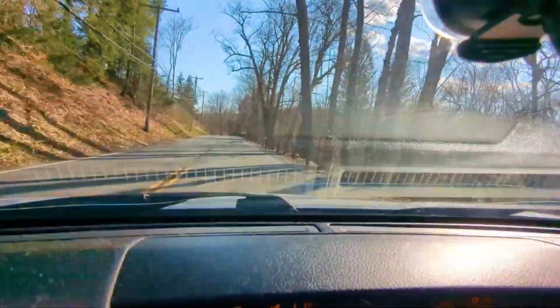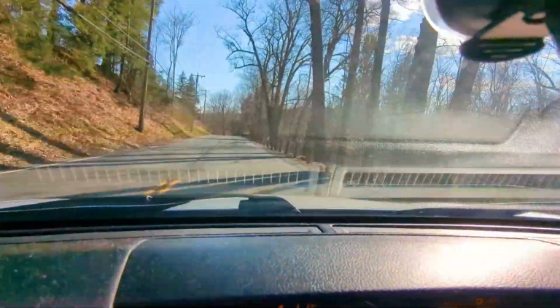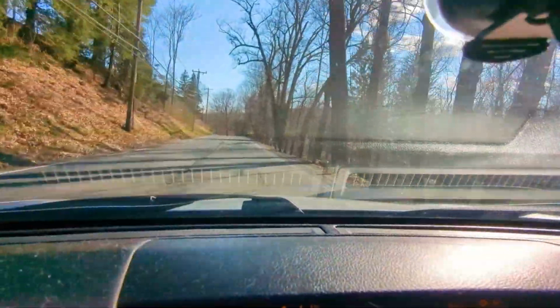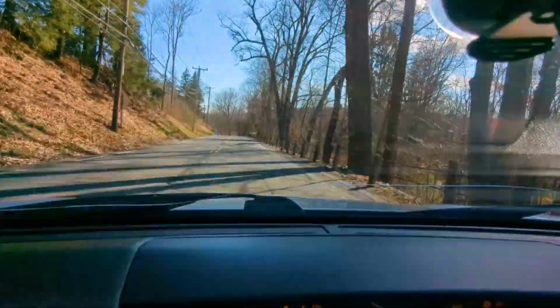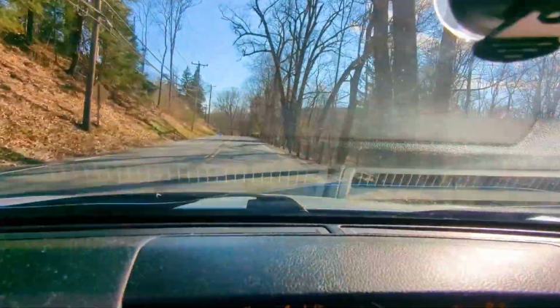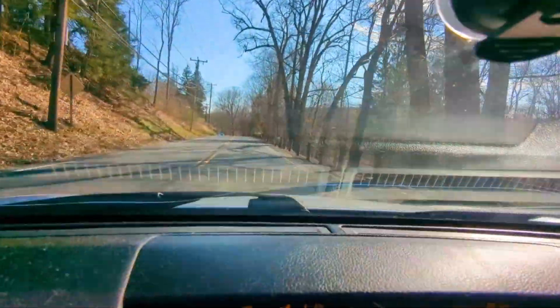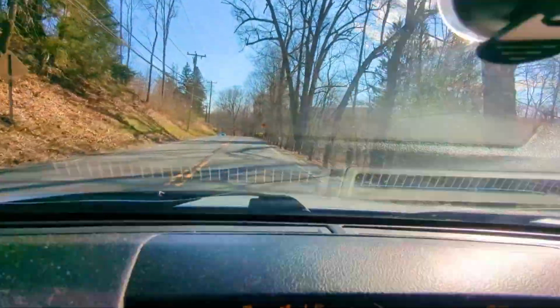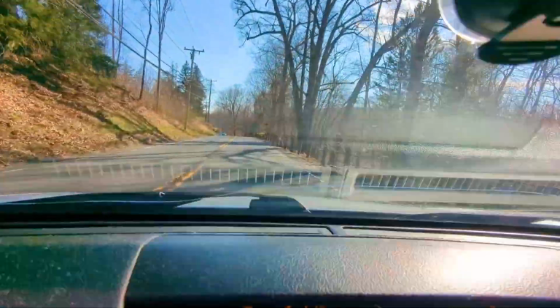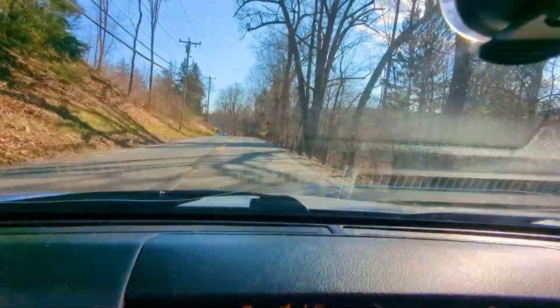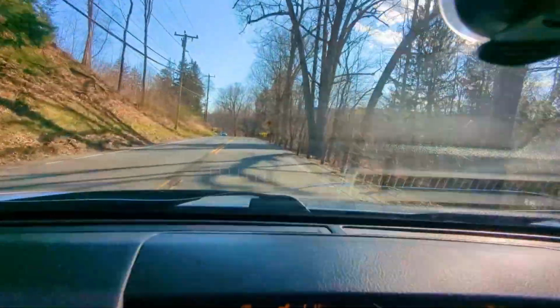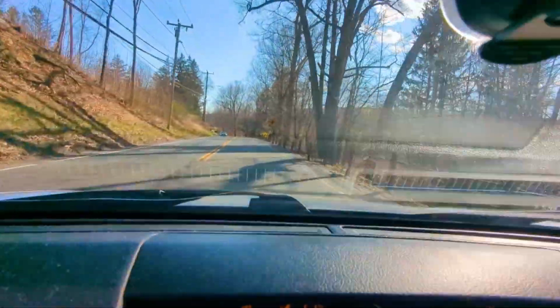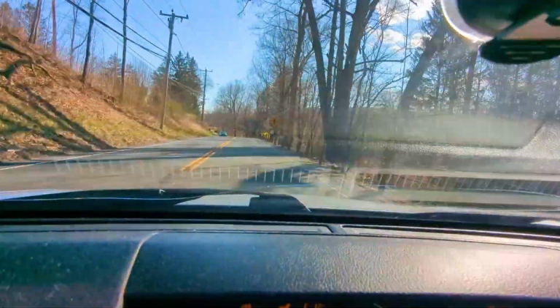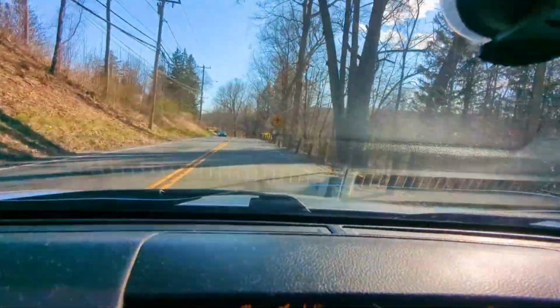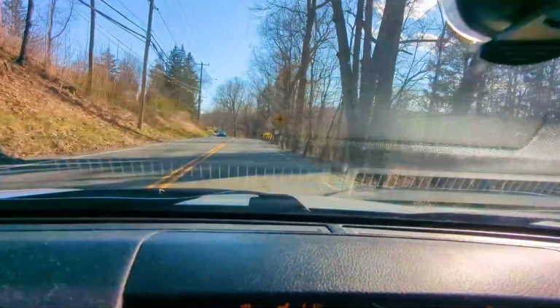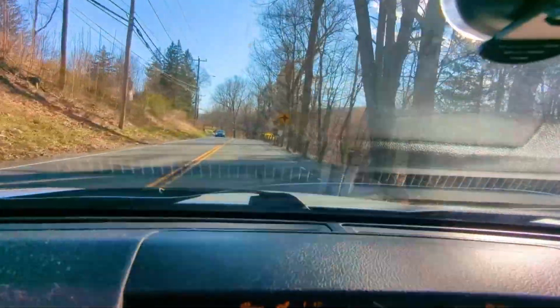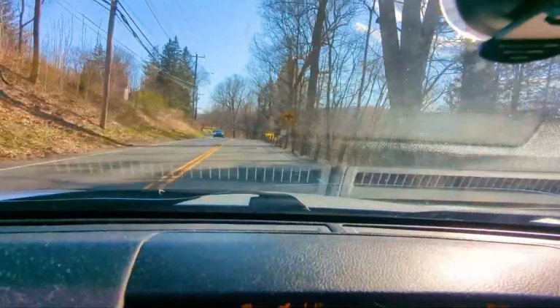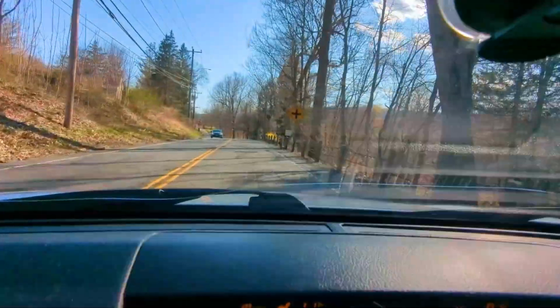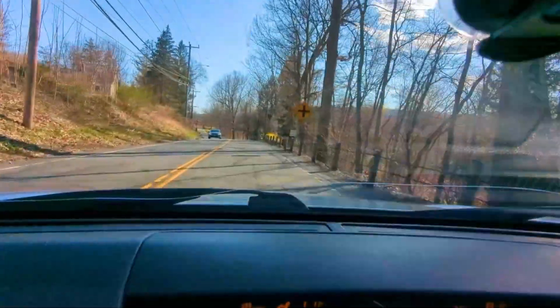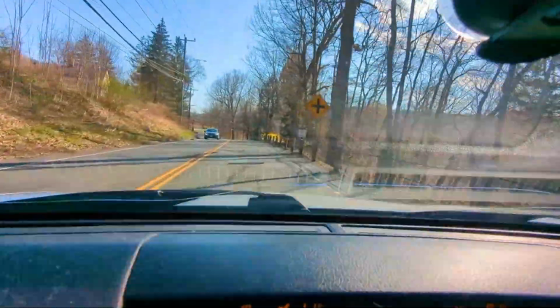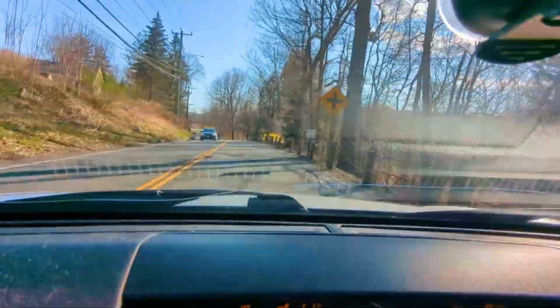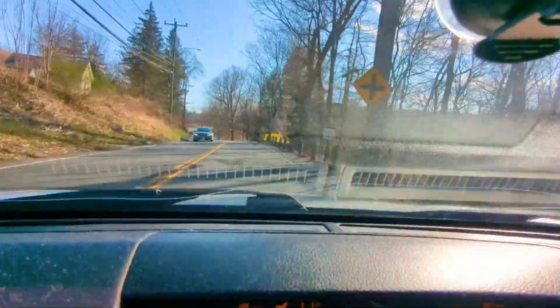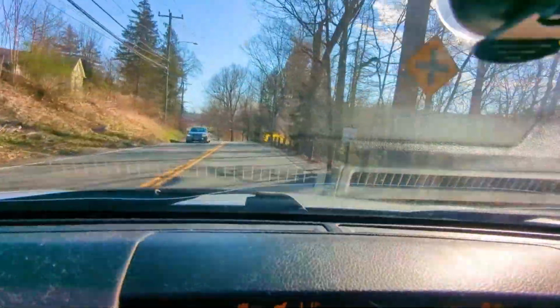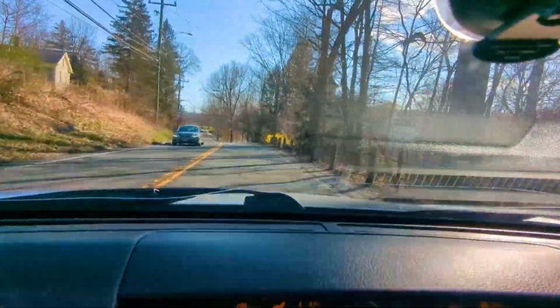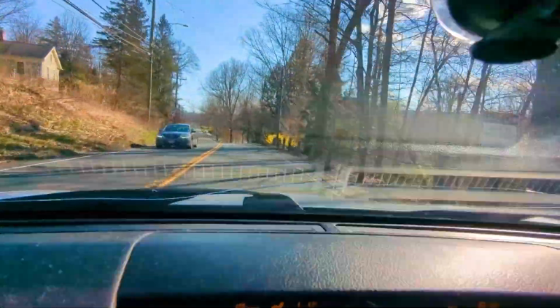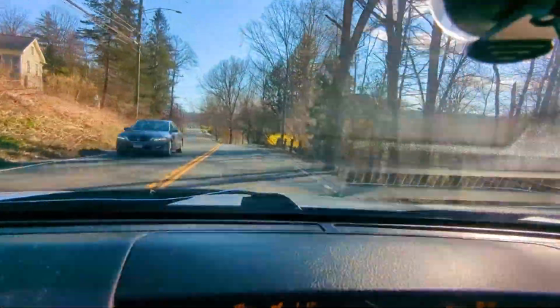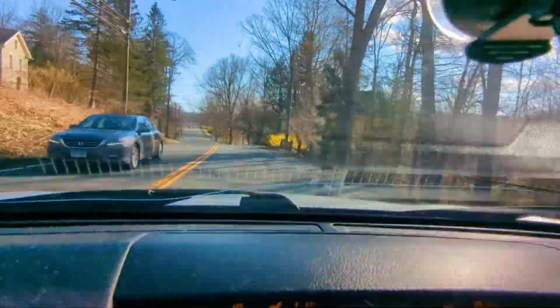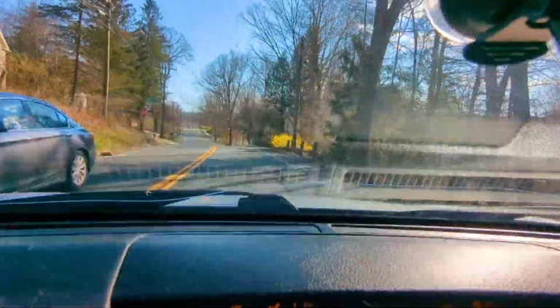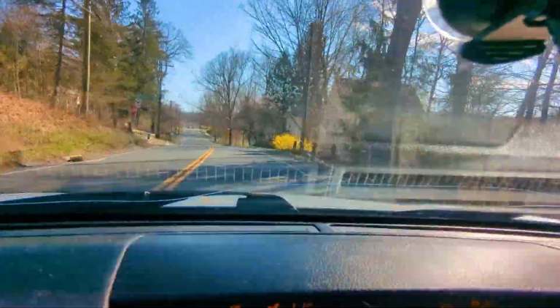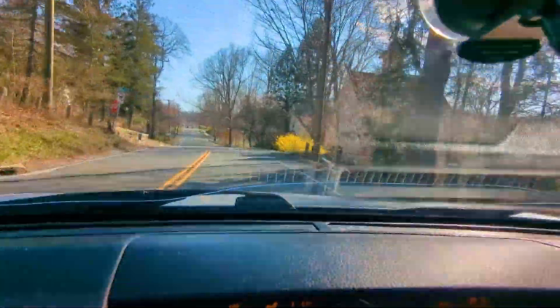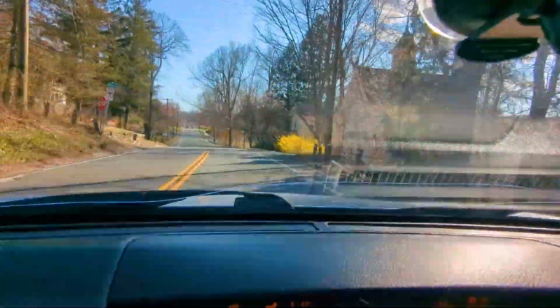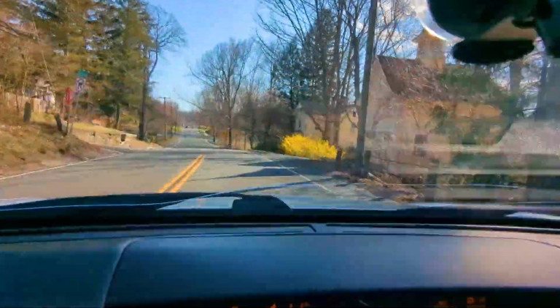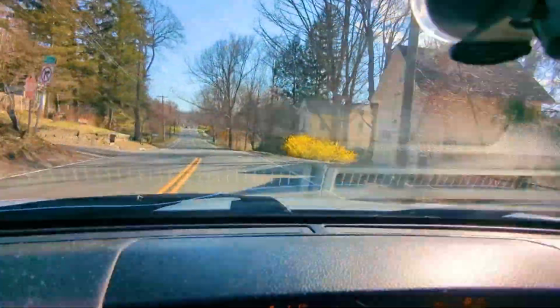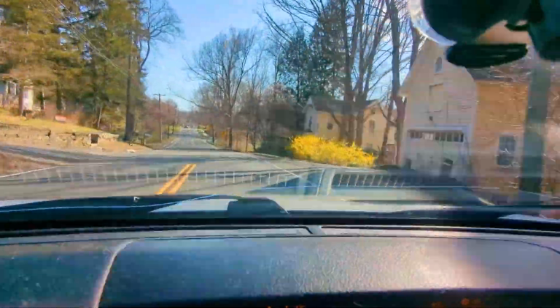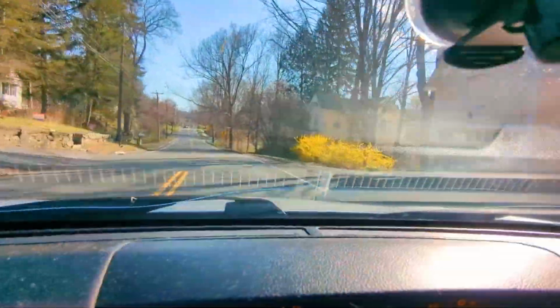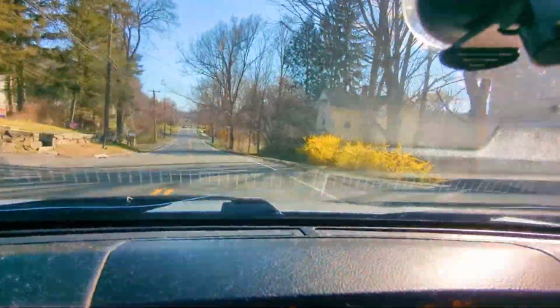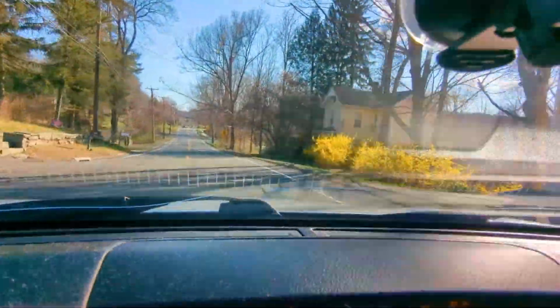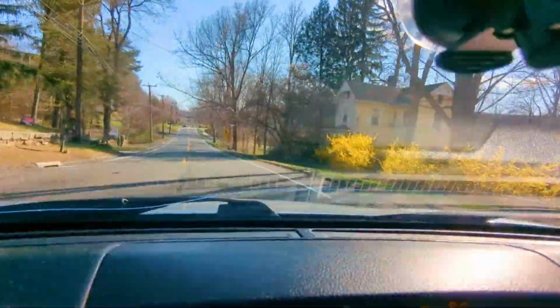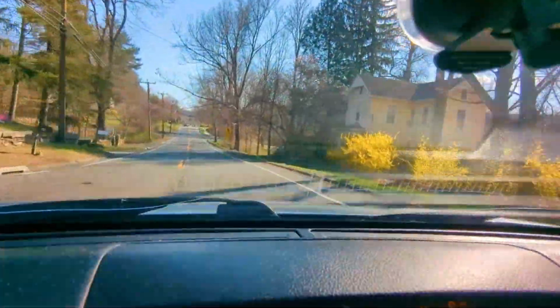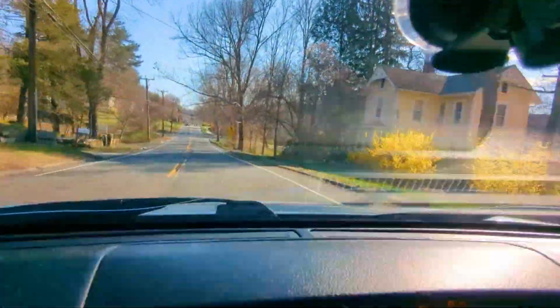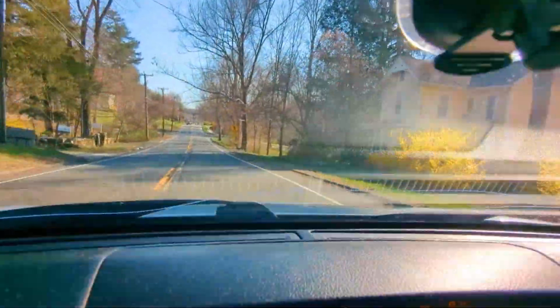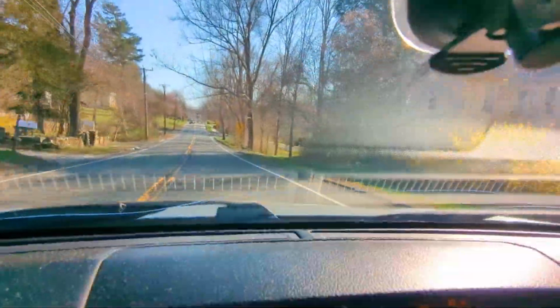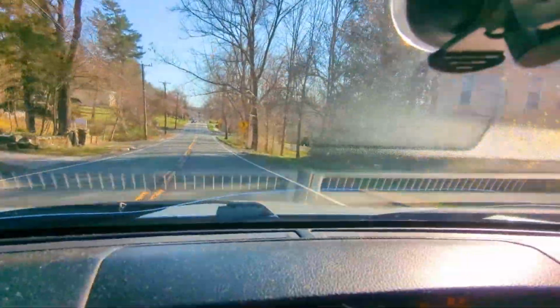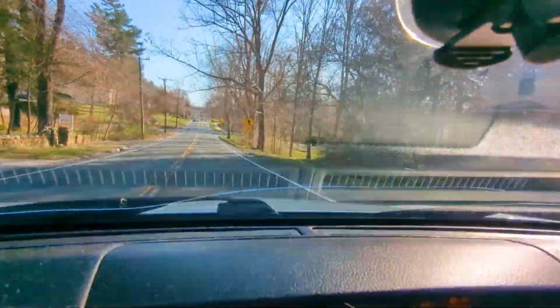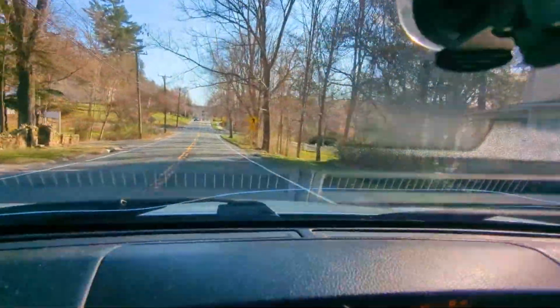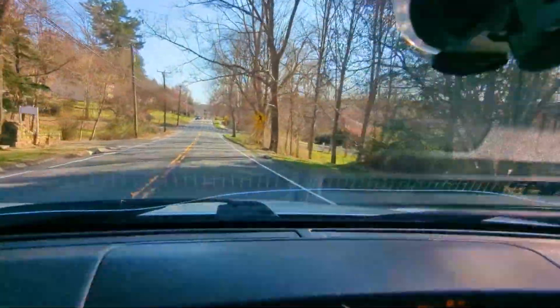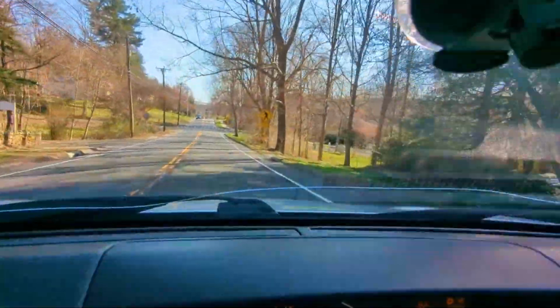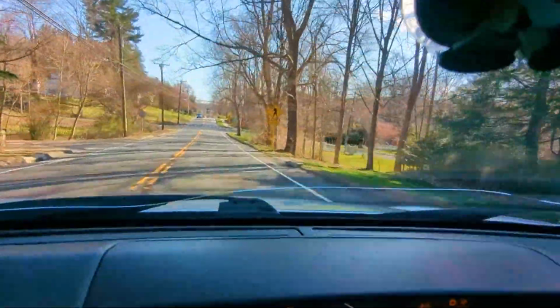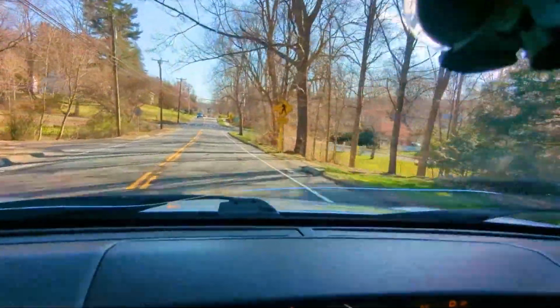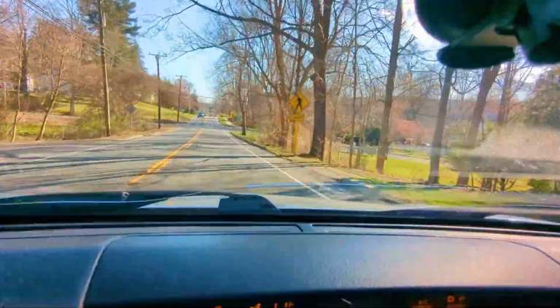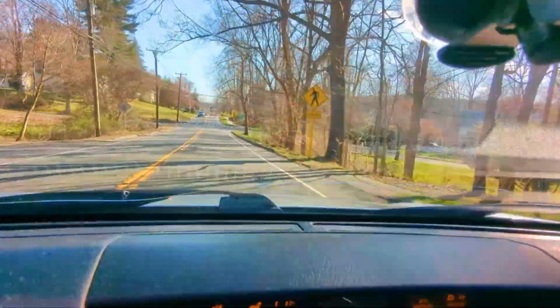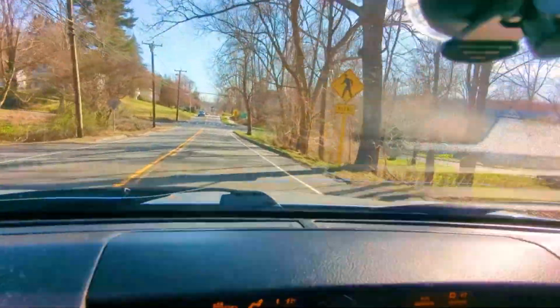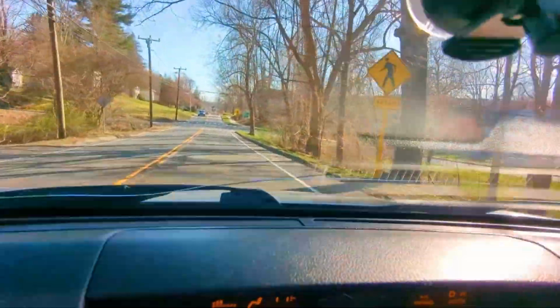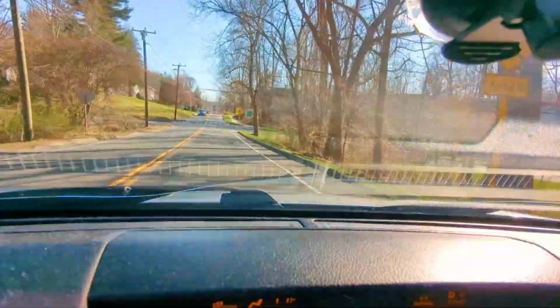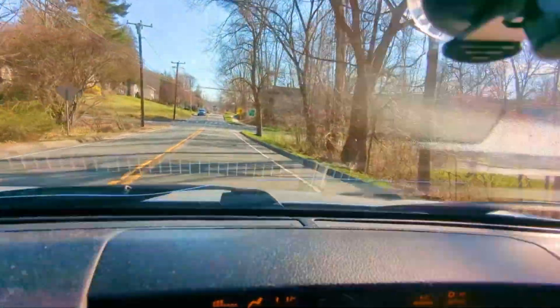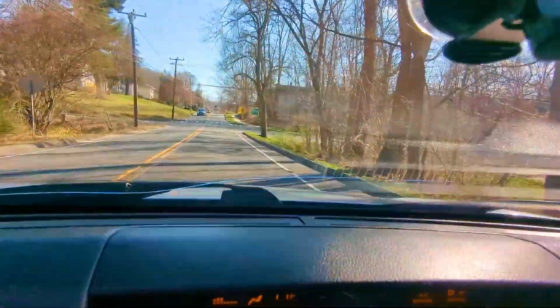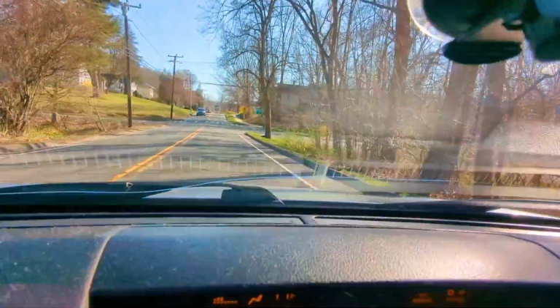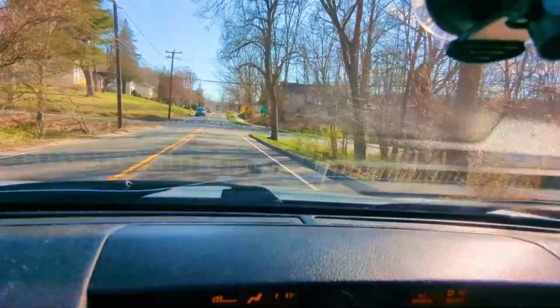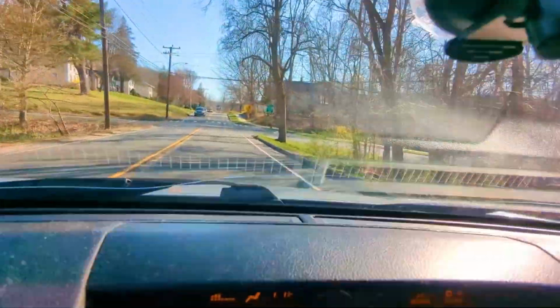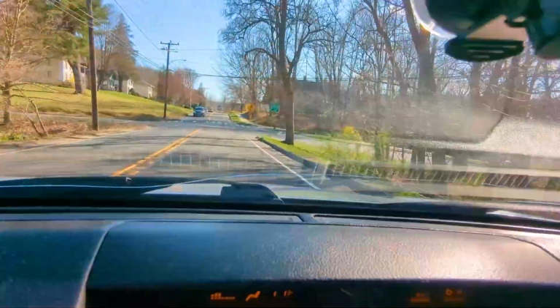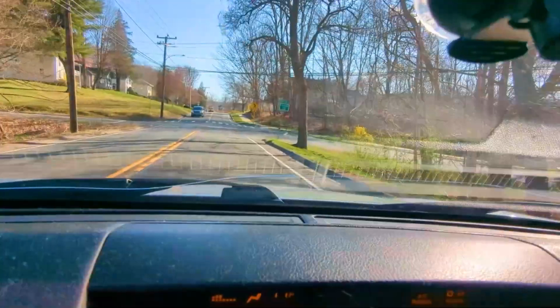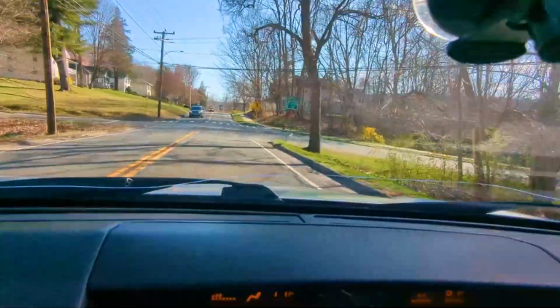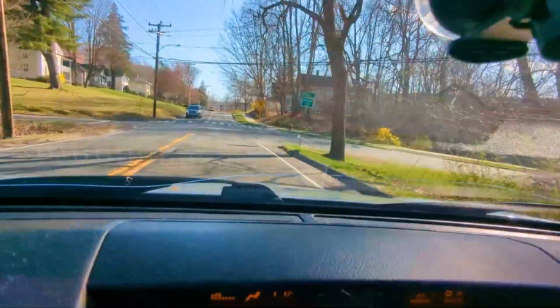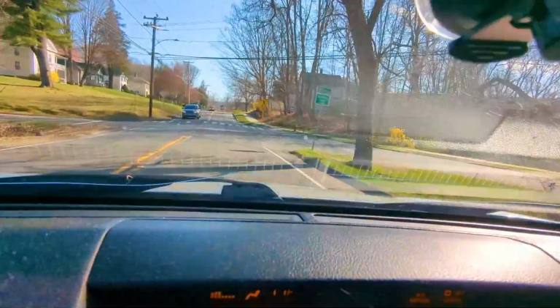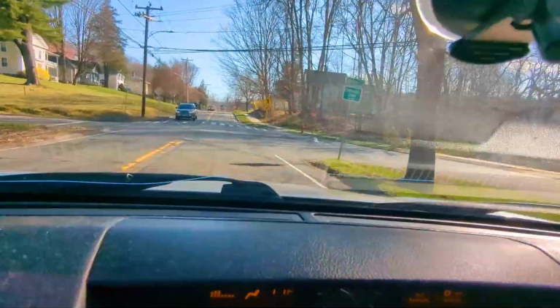From the driver's side it feels pretty planted. Not bad.